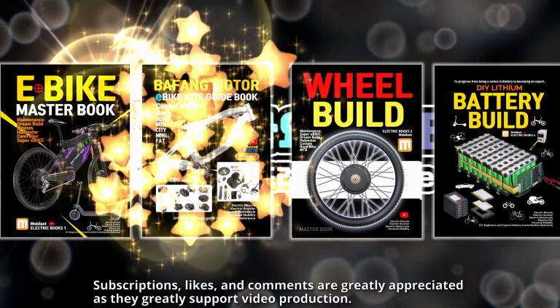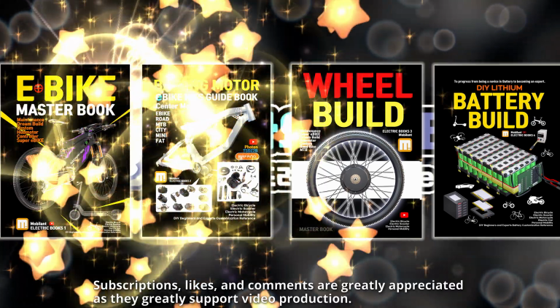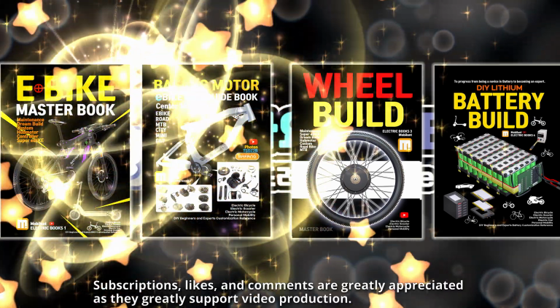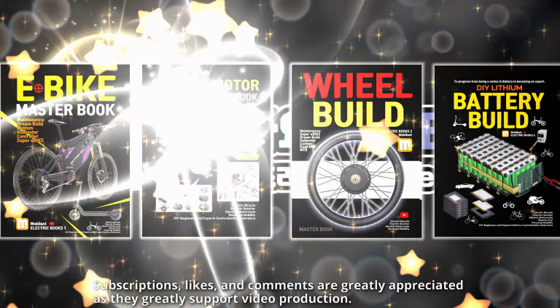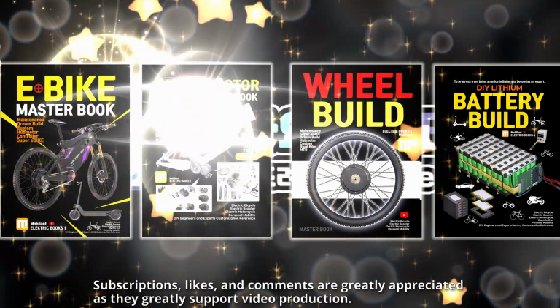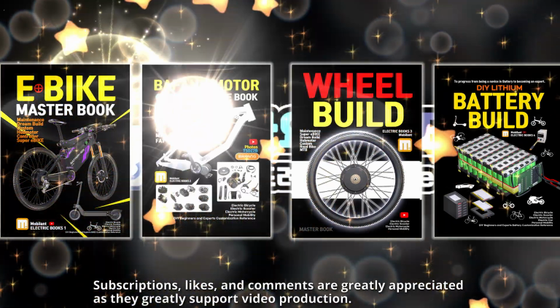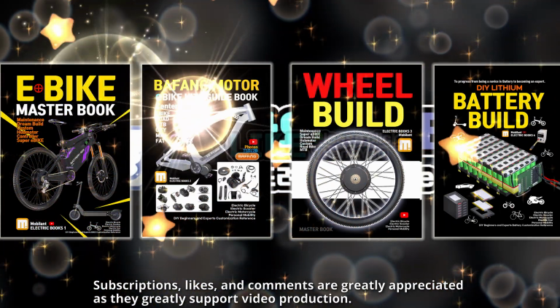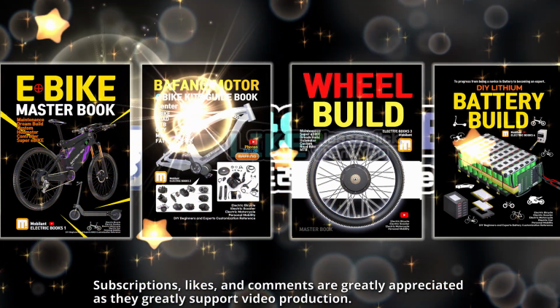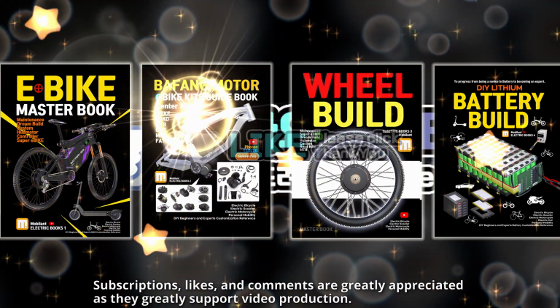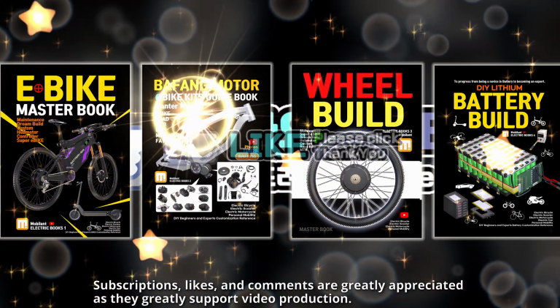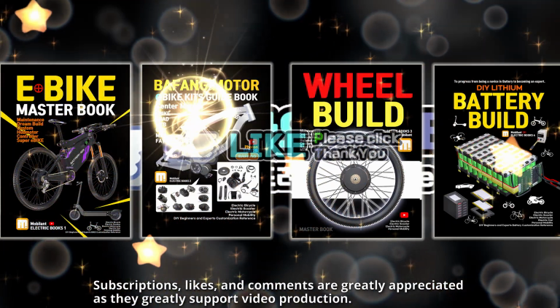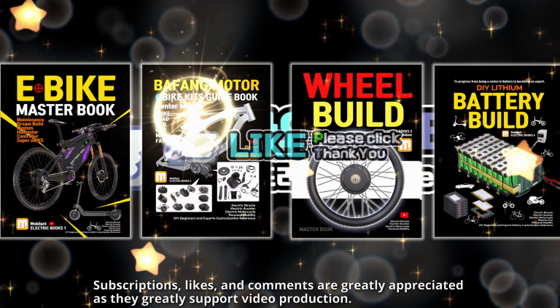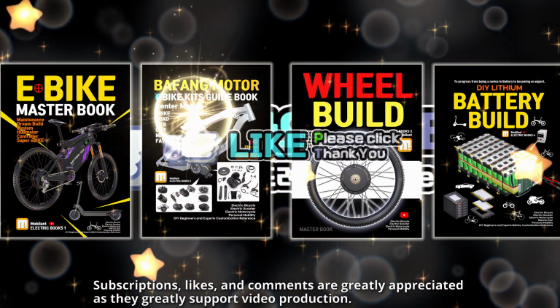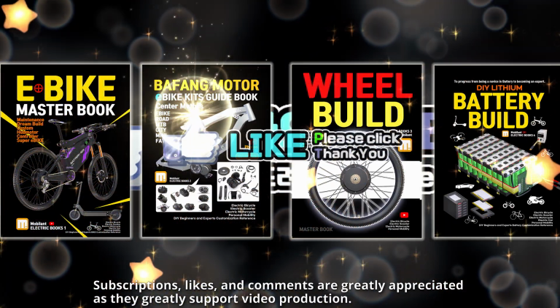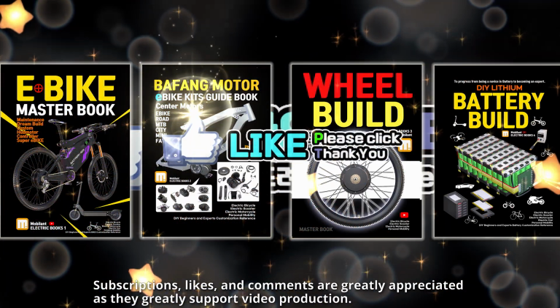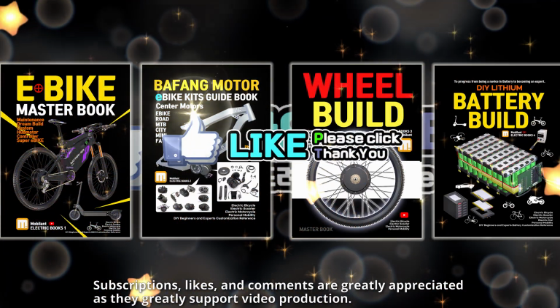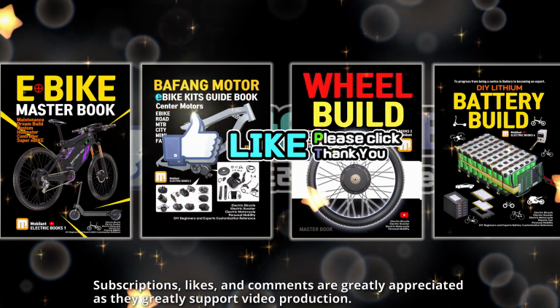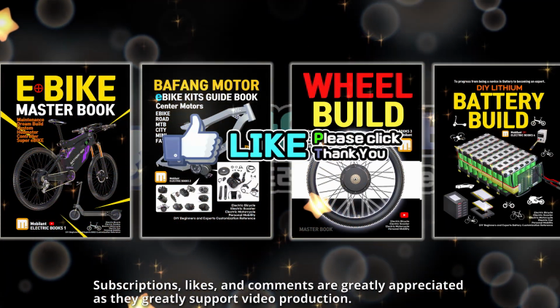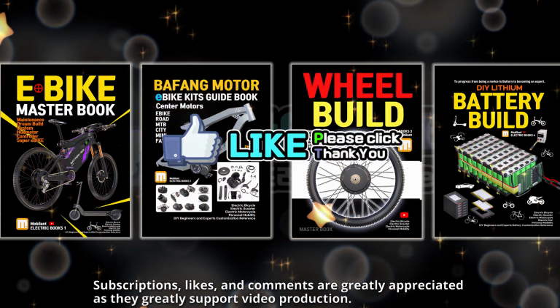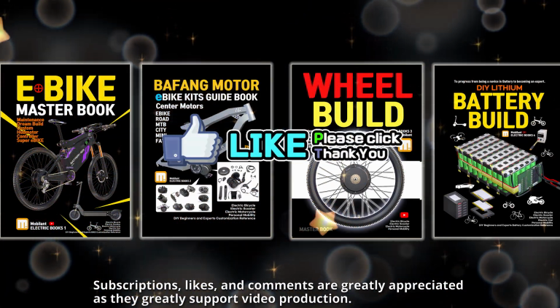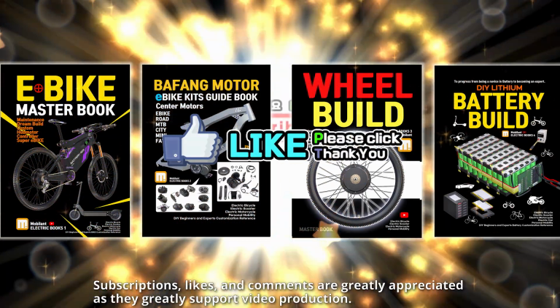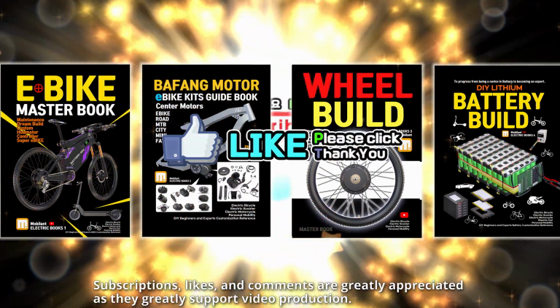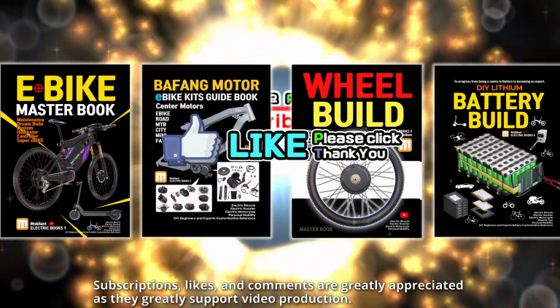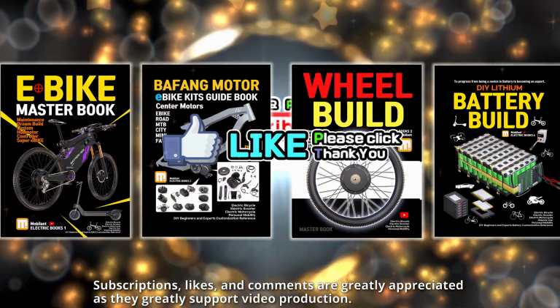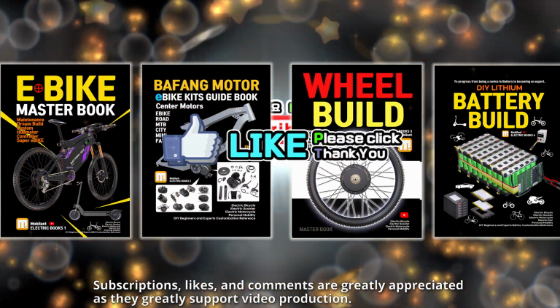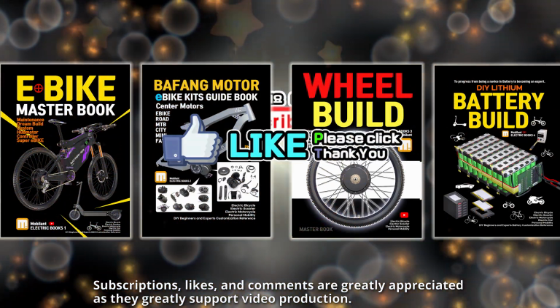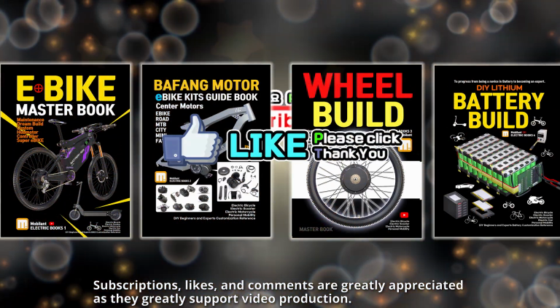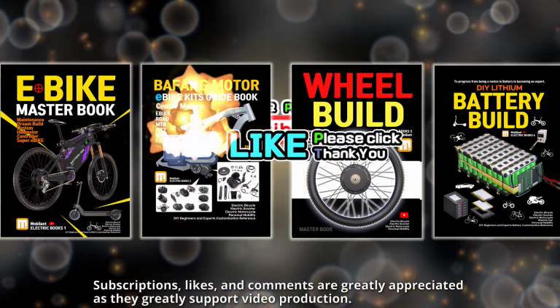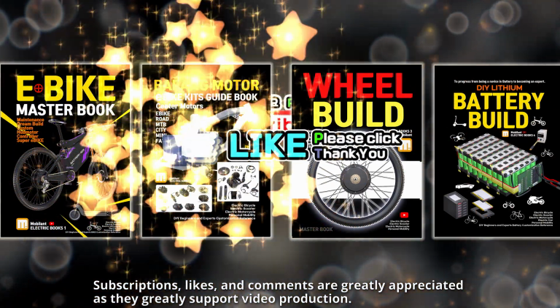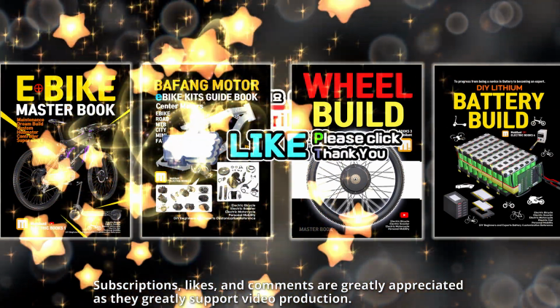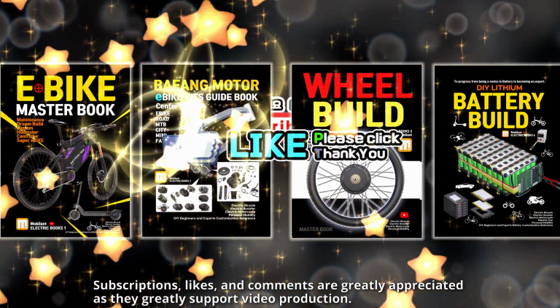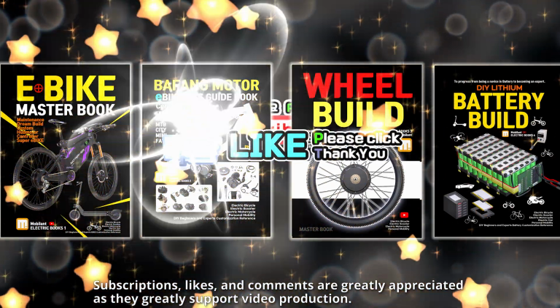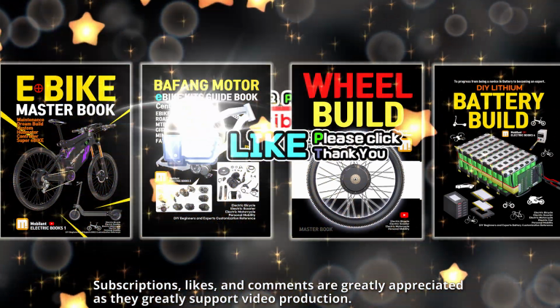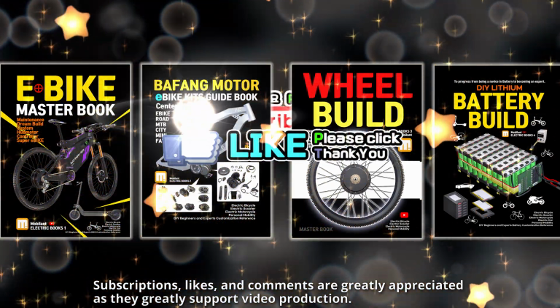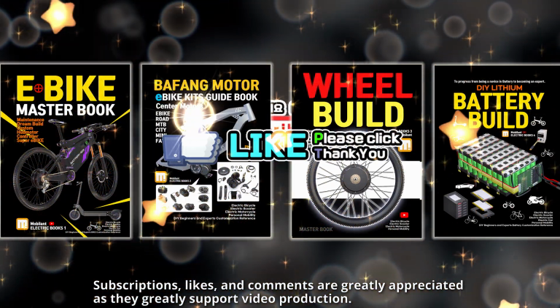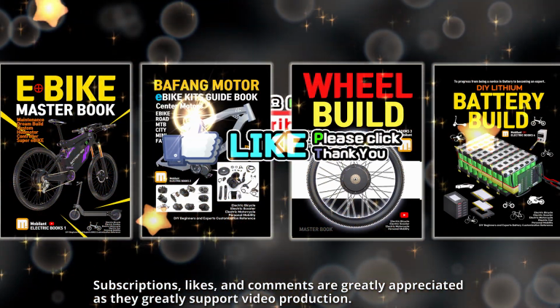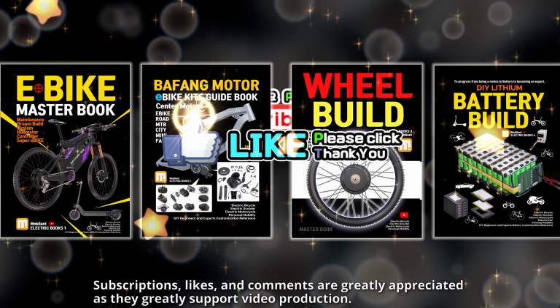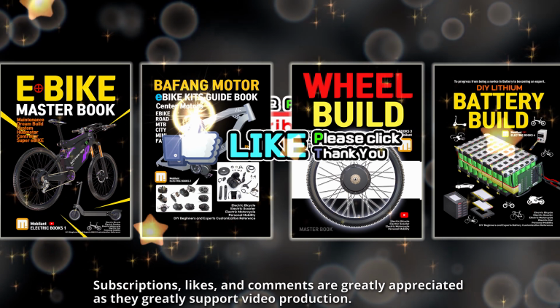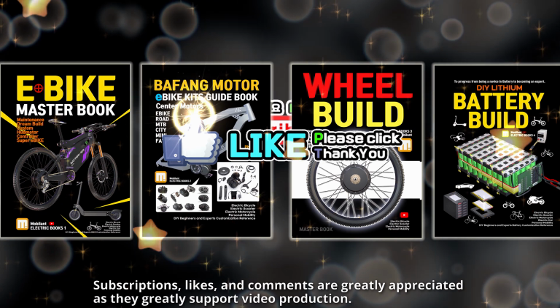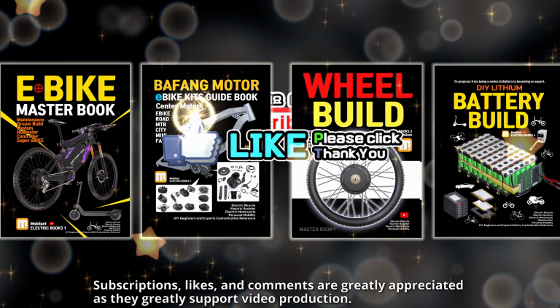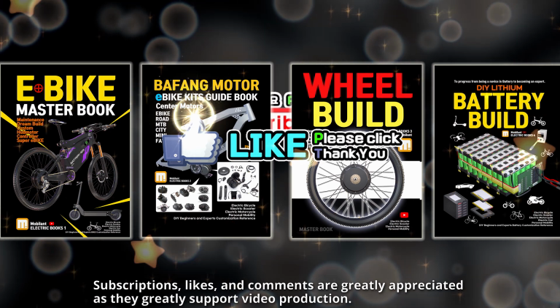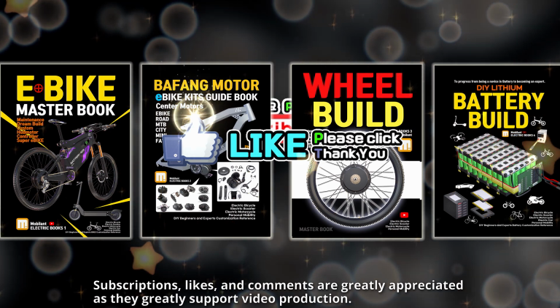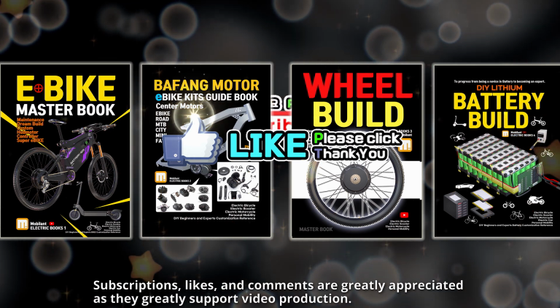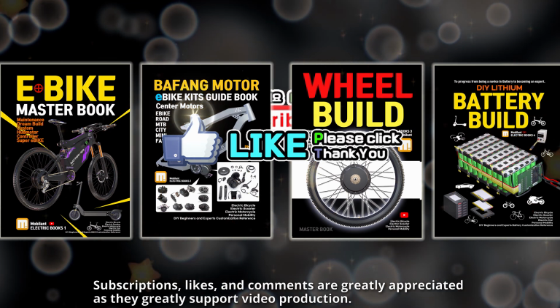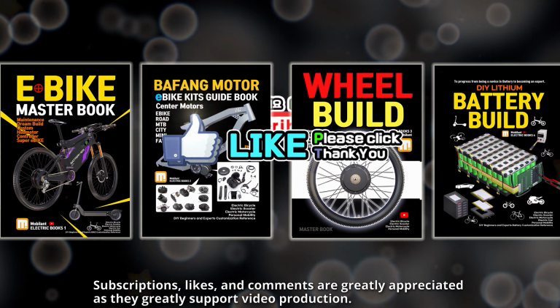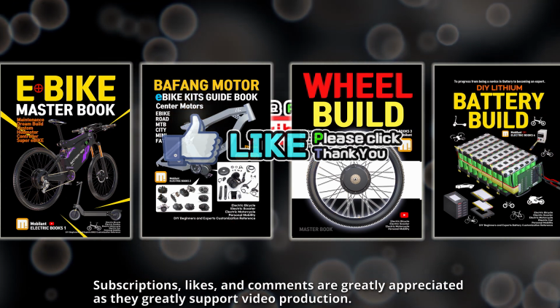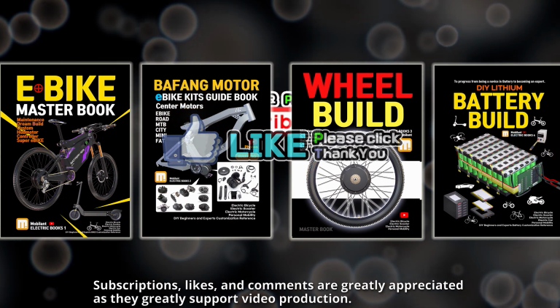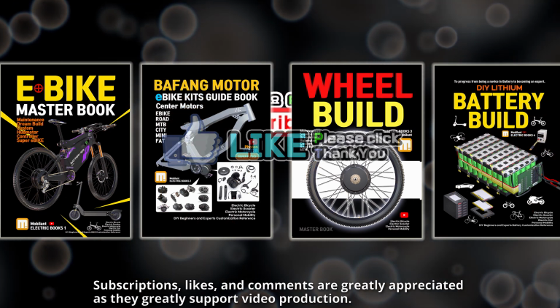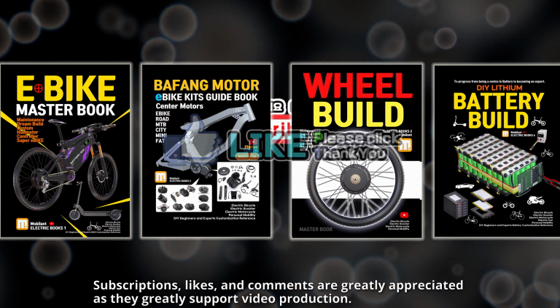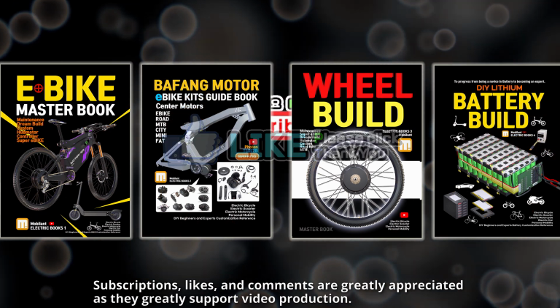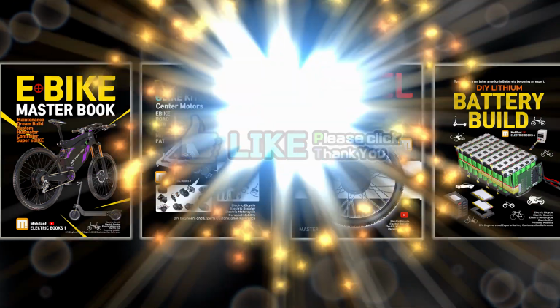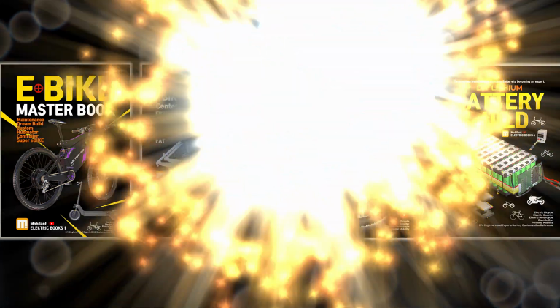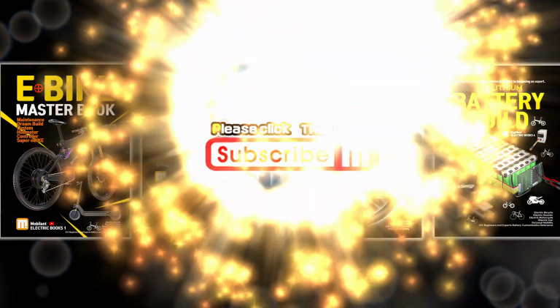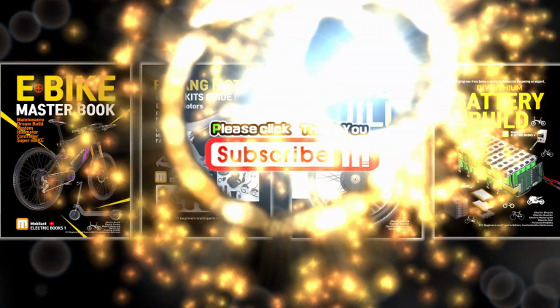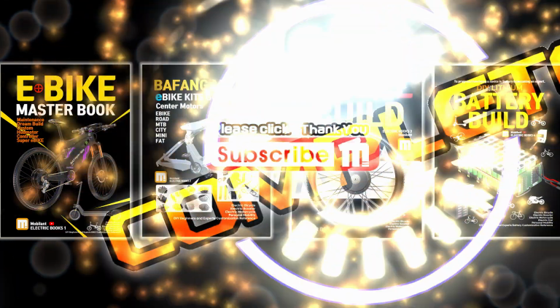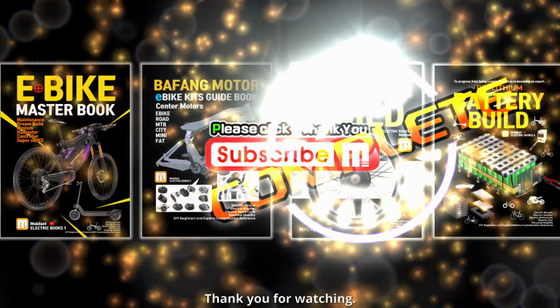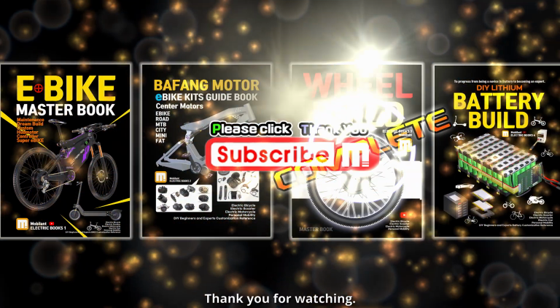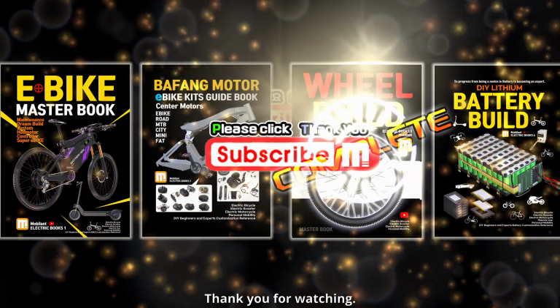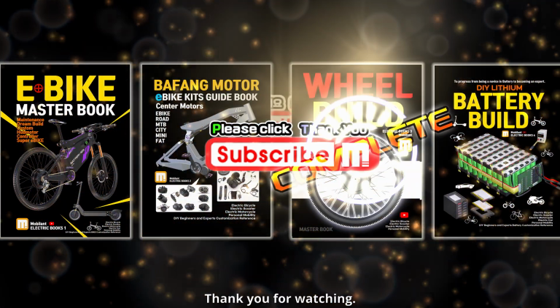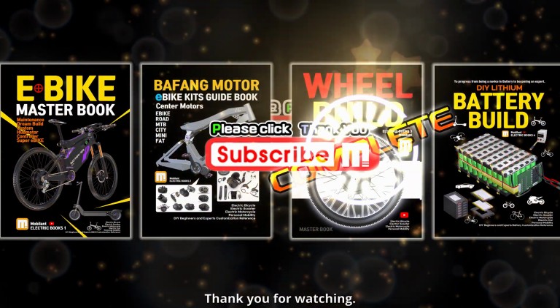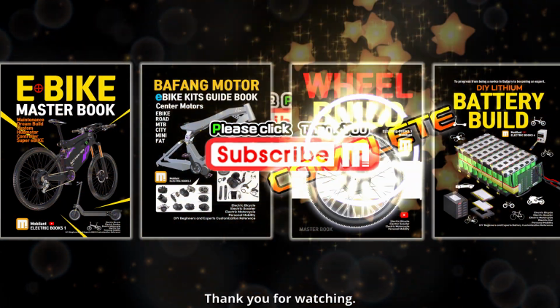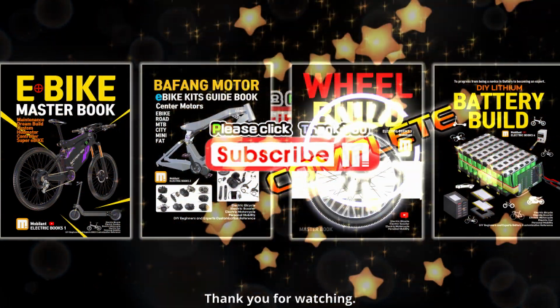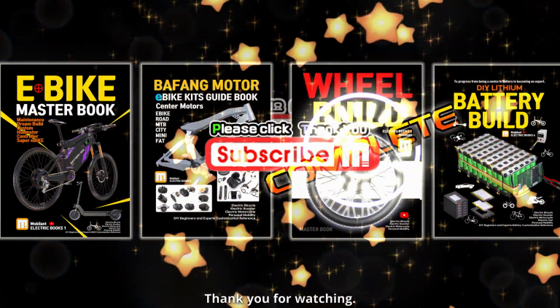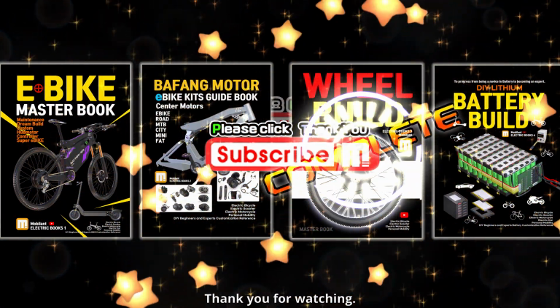Subscriptions, likes, and comments are greatly appreciated as they greatly support video production. Thank you for watching.